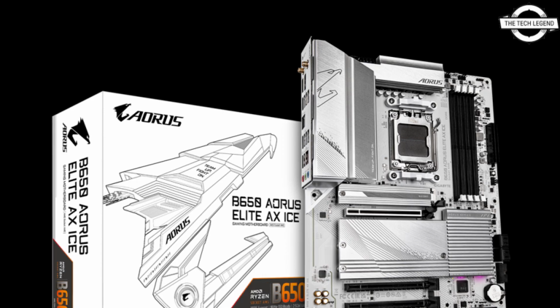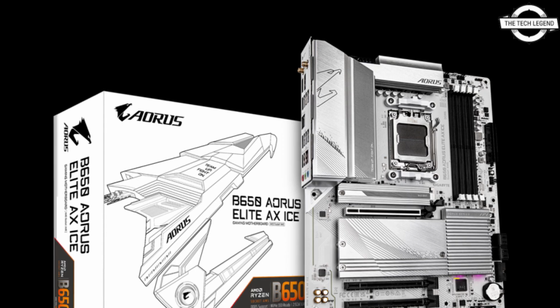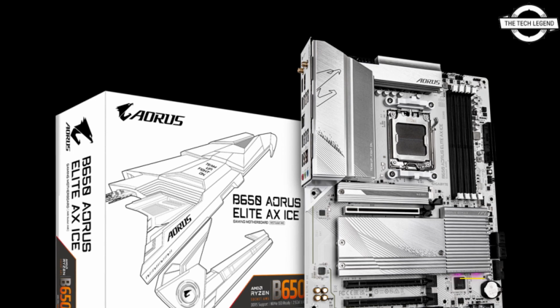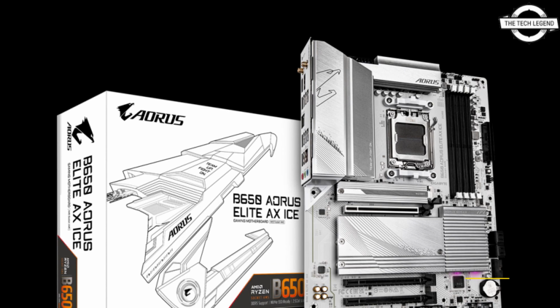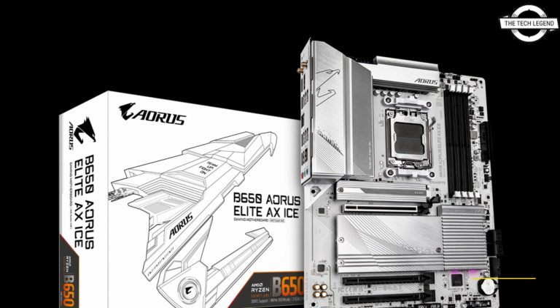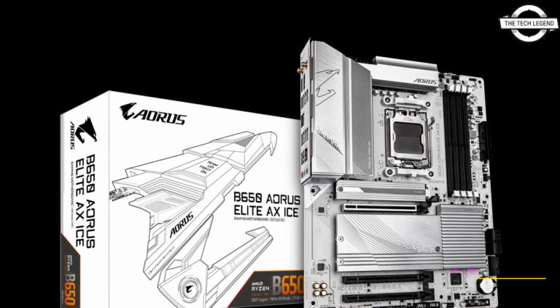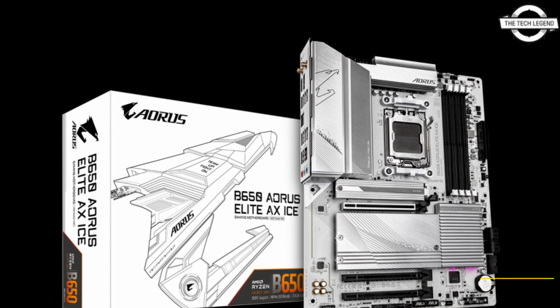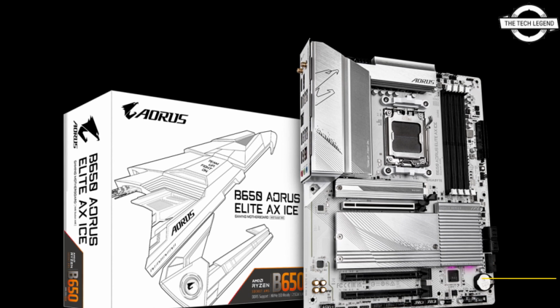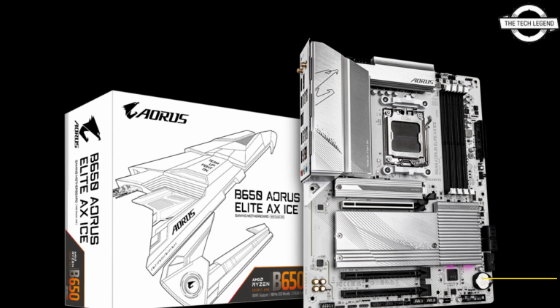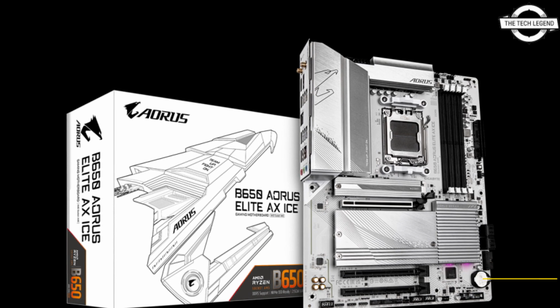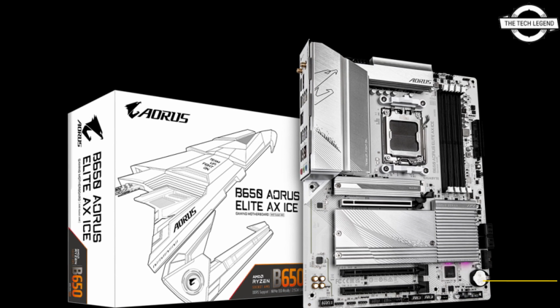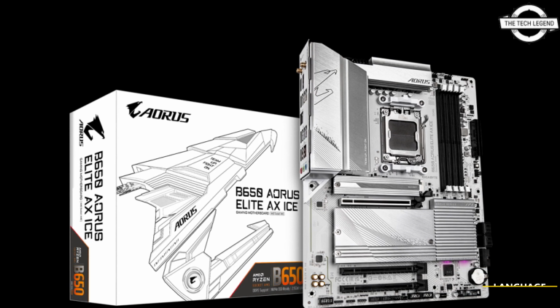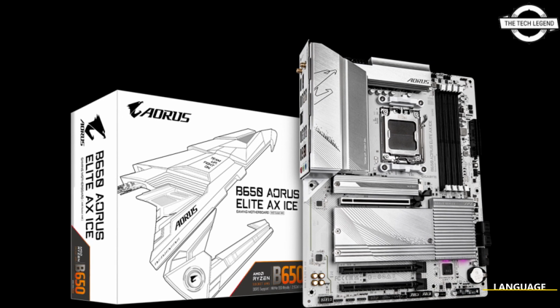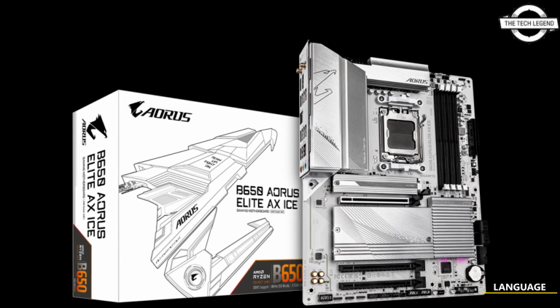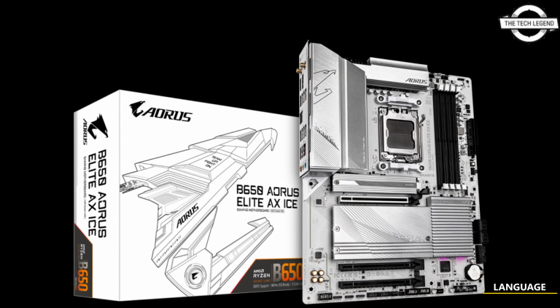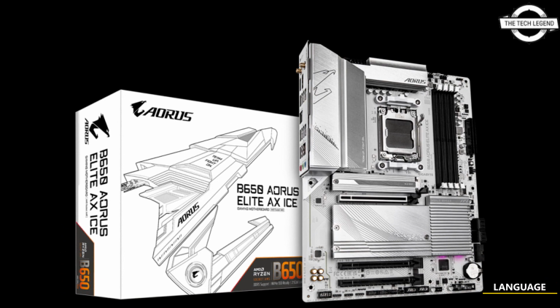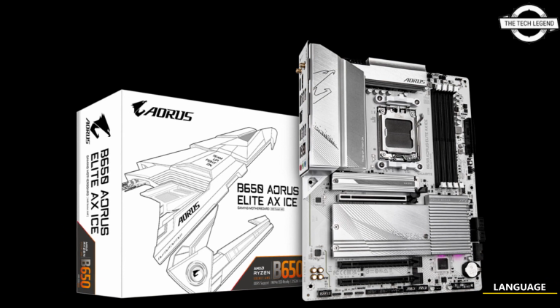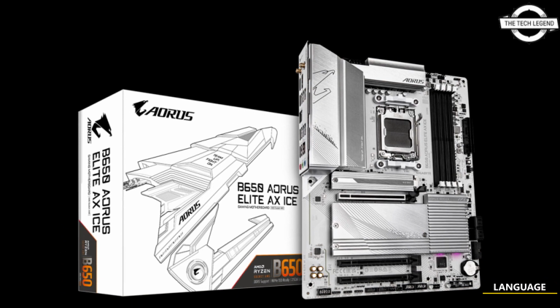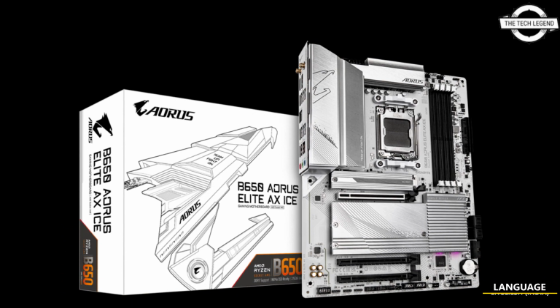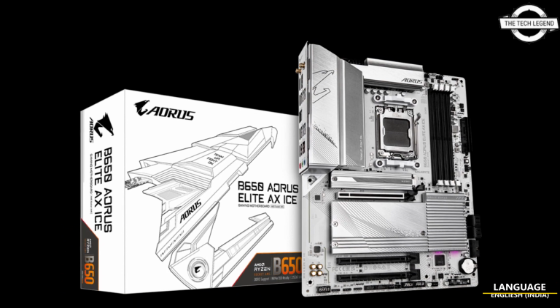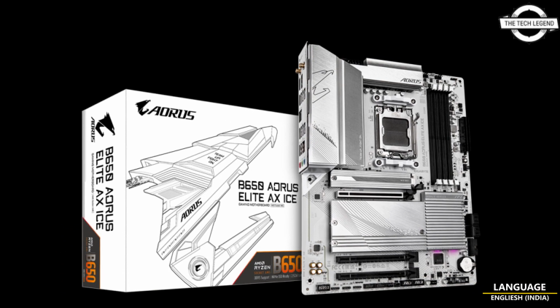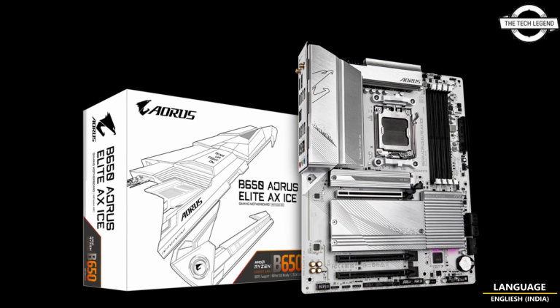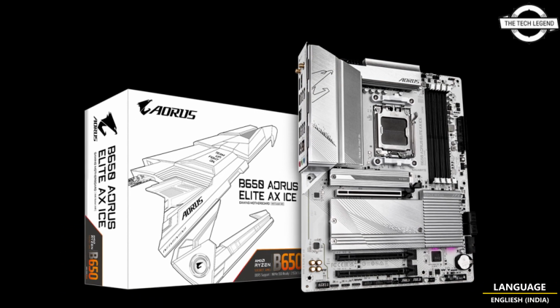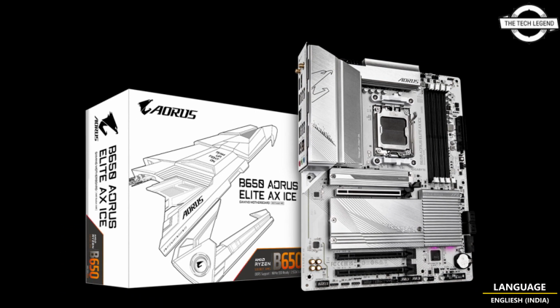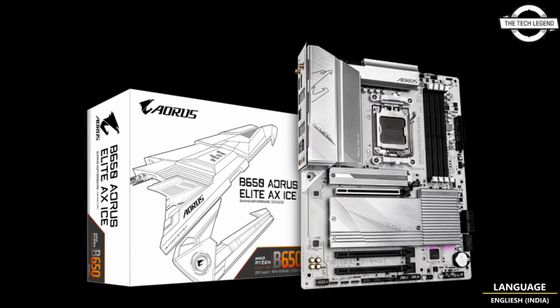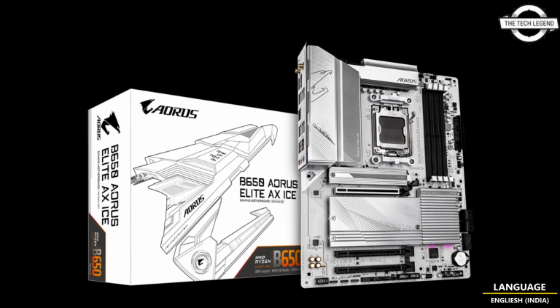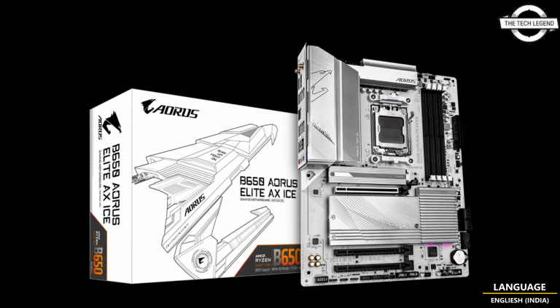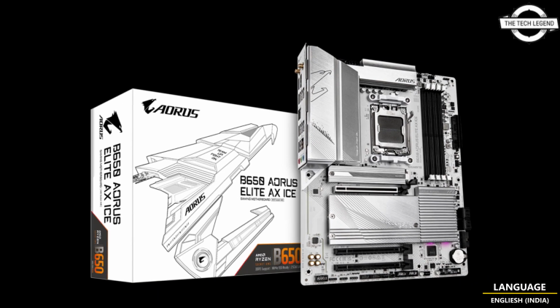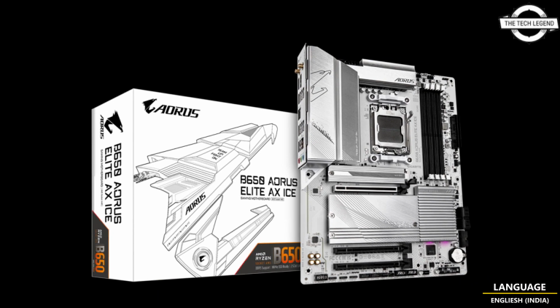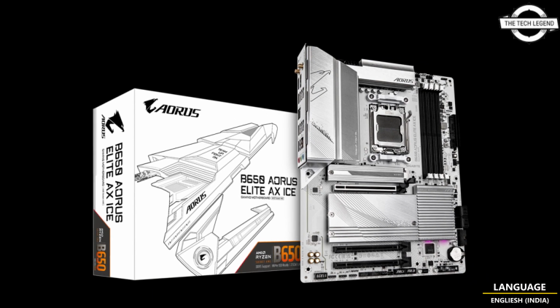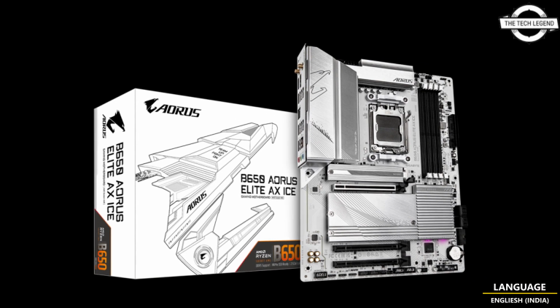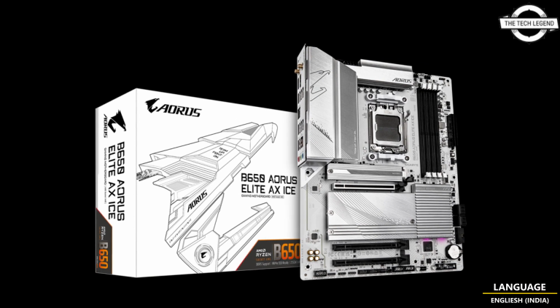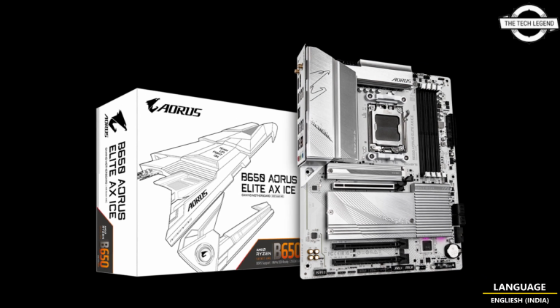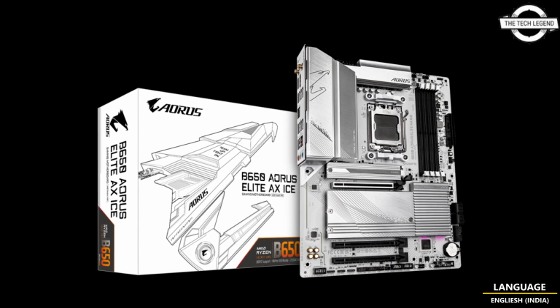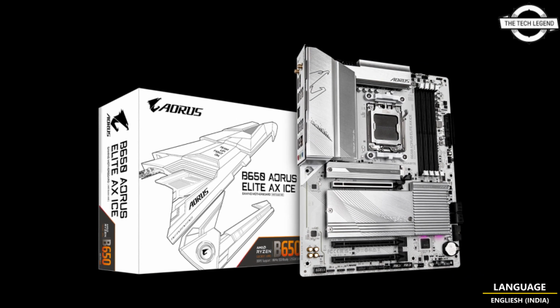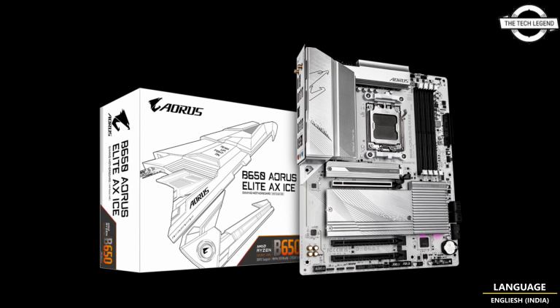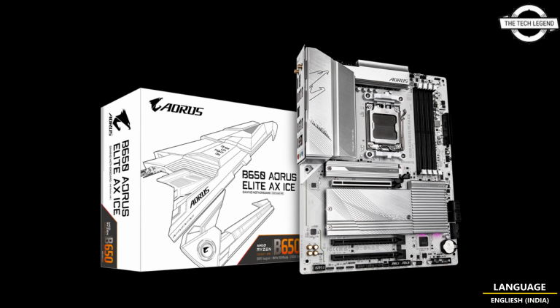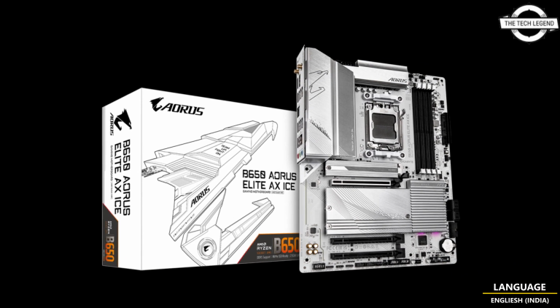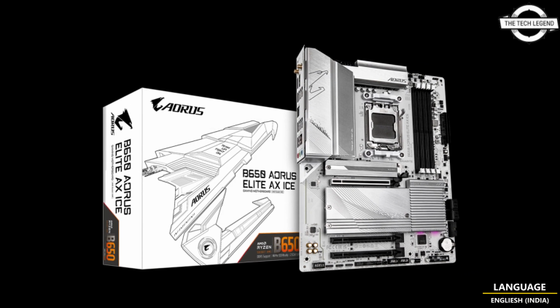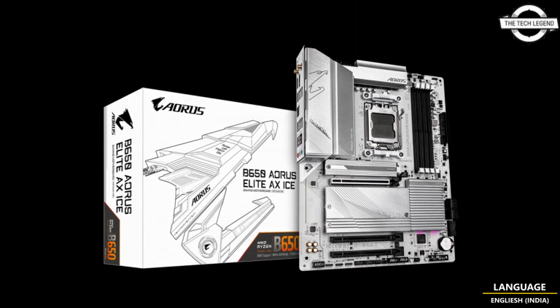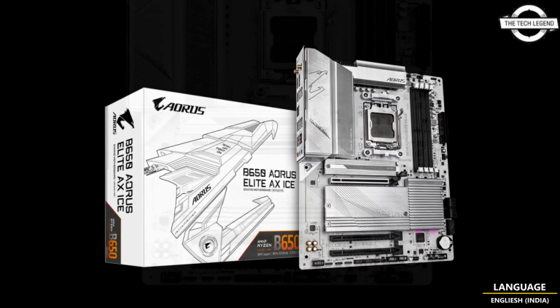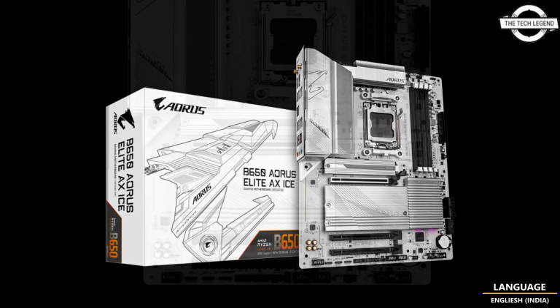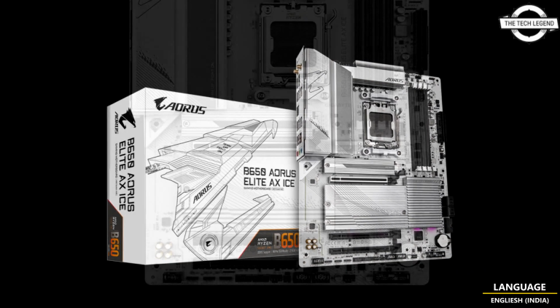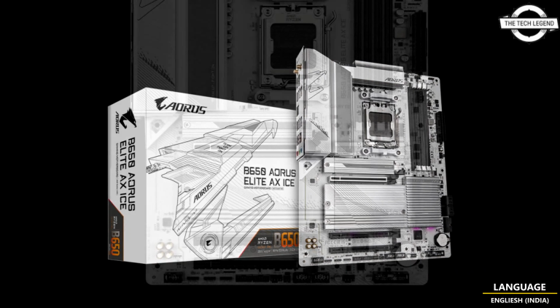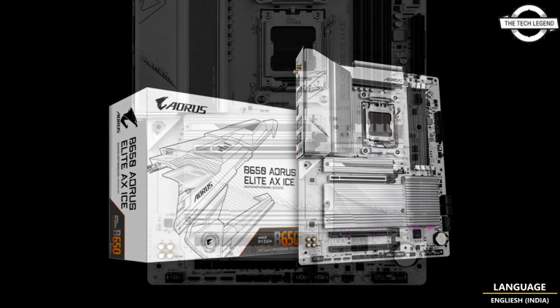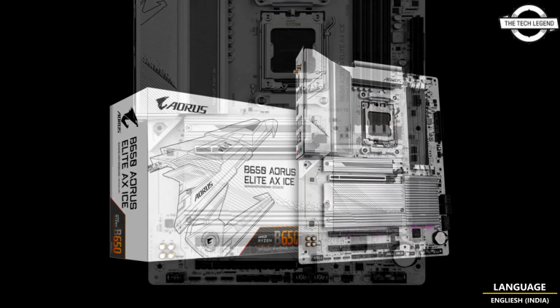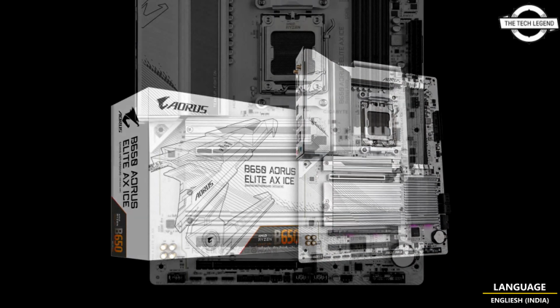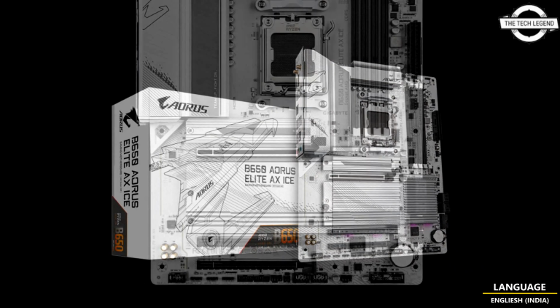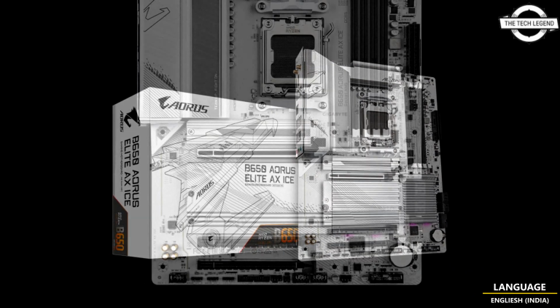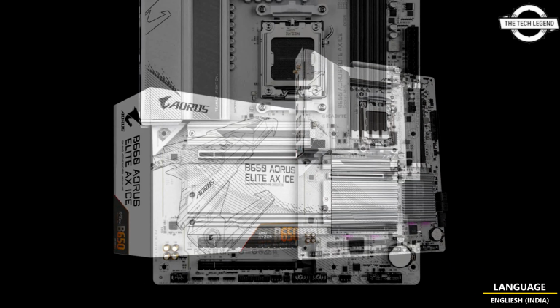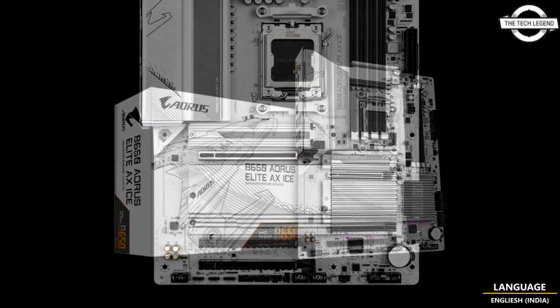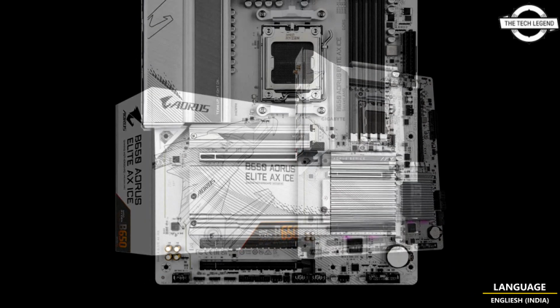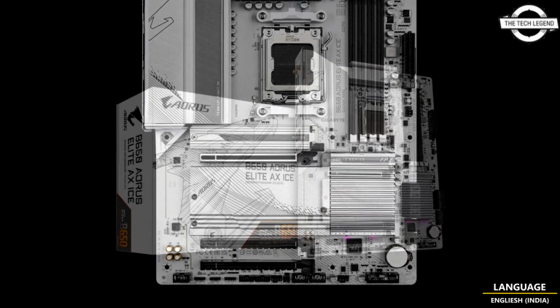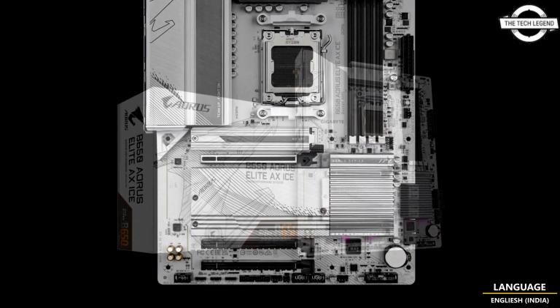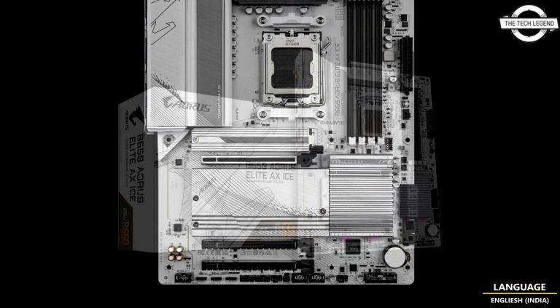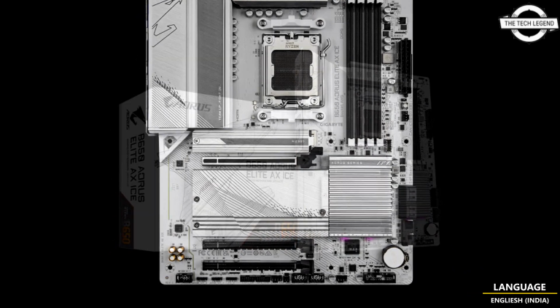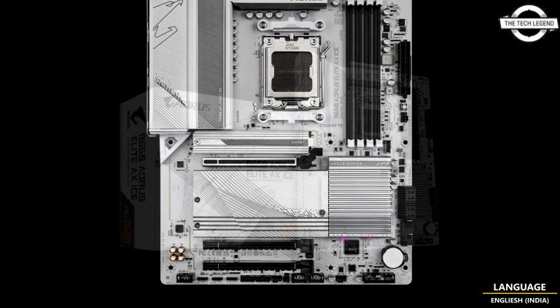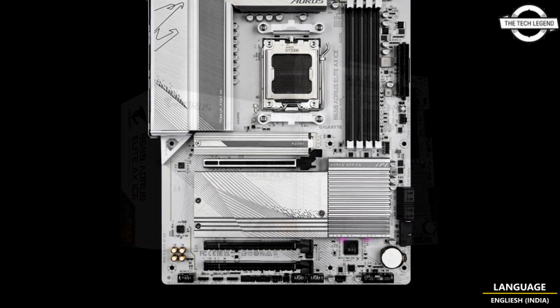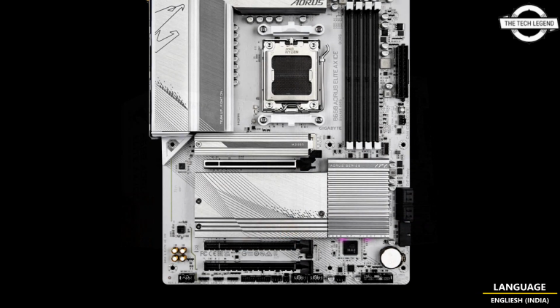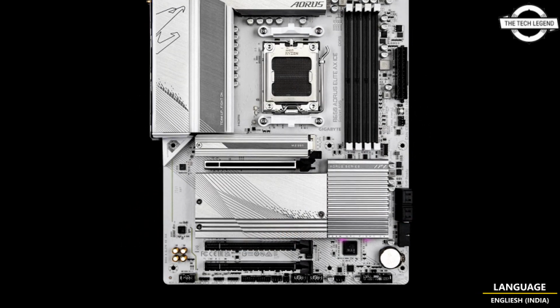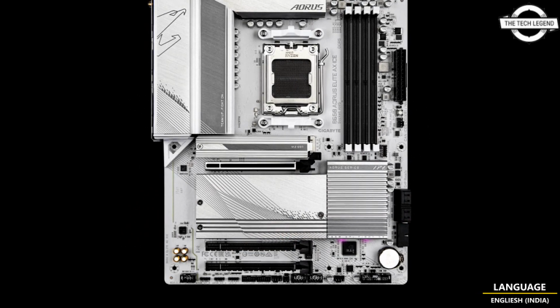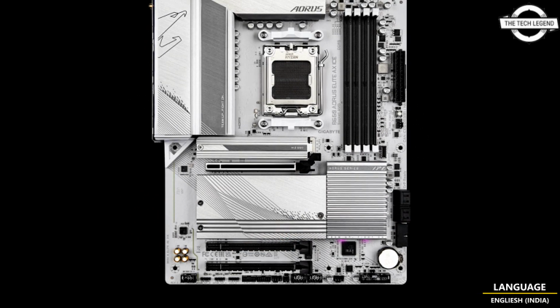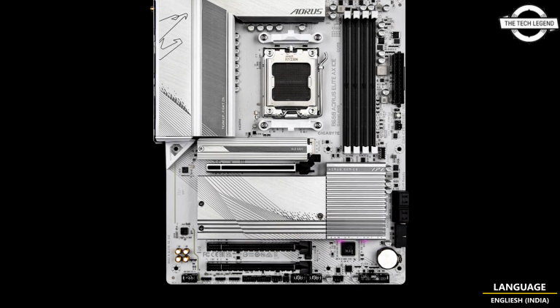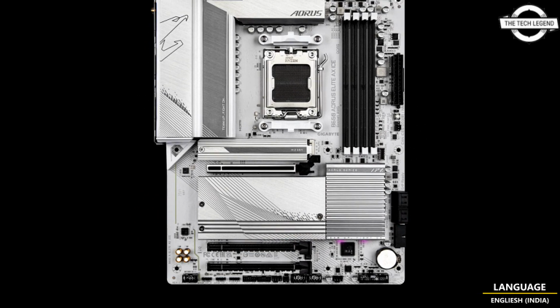Welcome to the Tech Listen Channel. Today I will talk about GIGABYTE B650 motherboards.